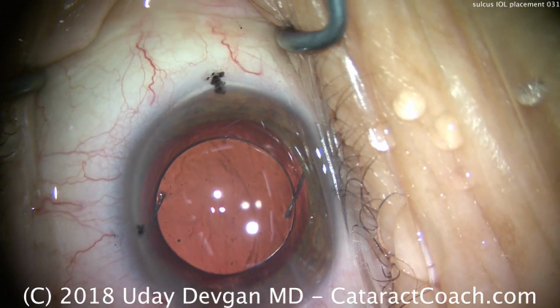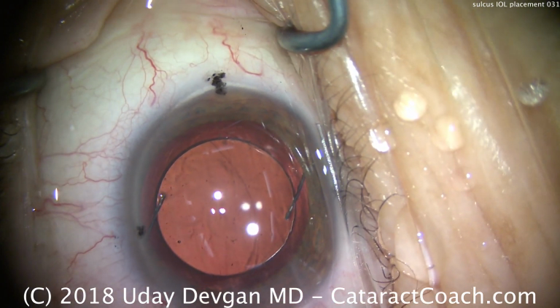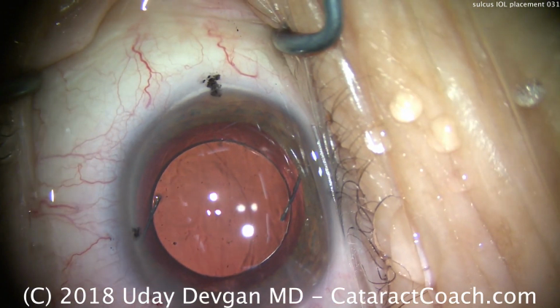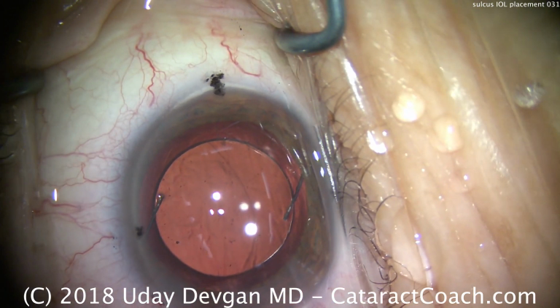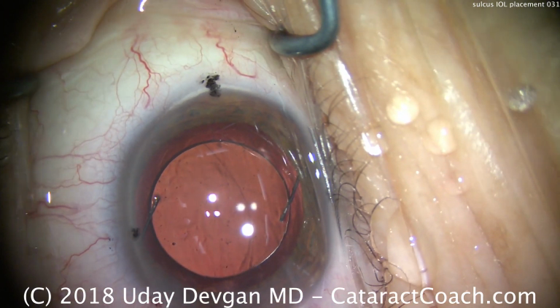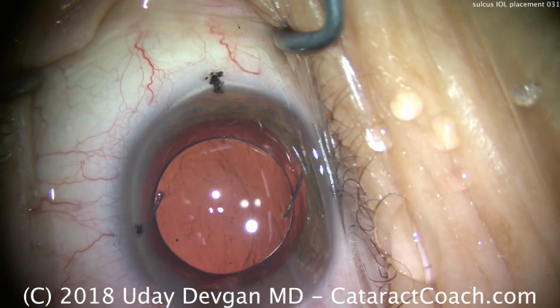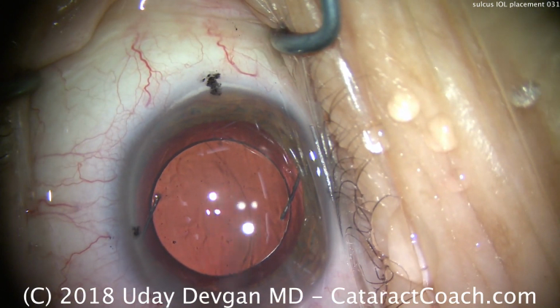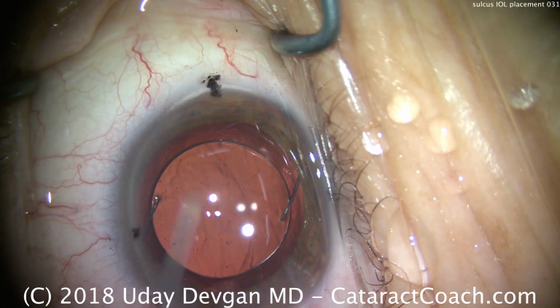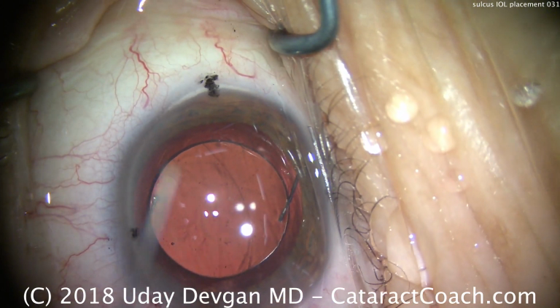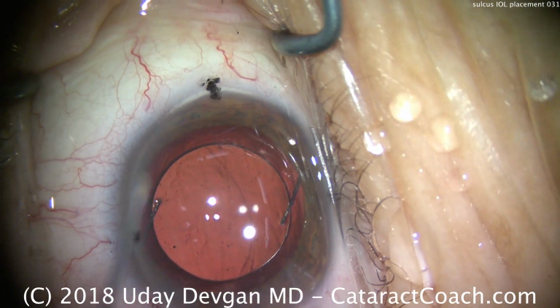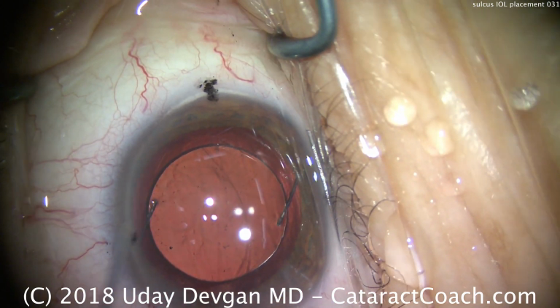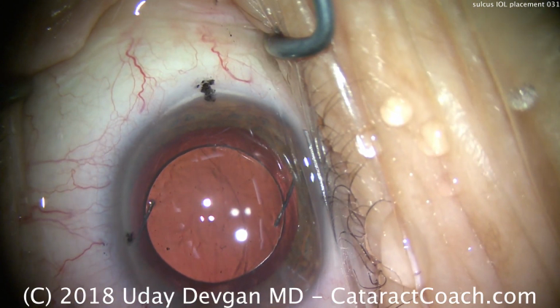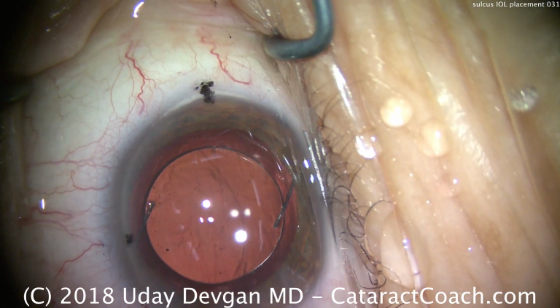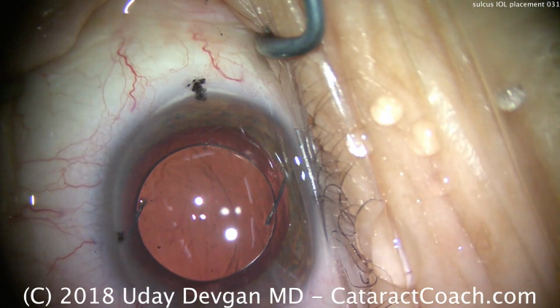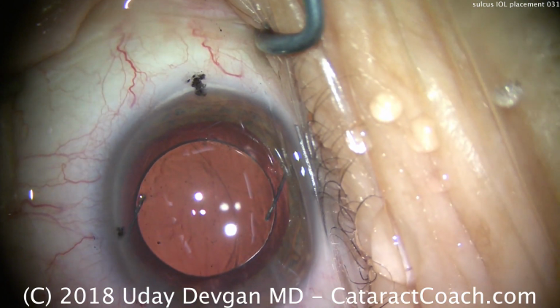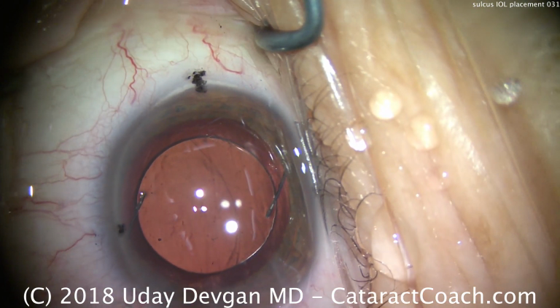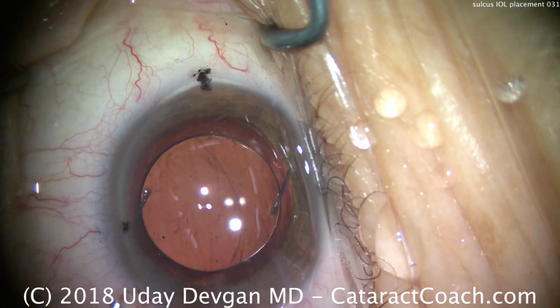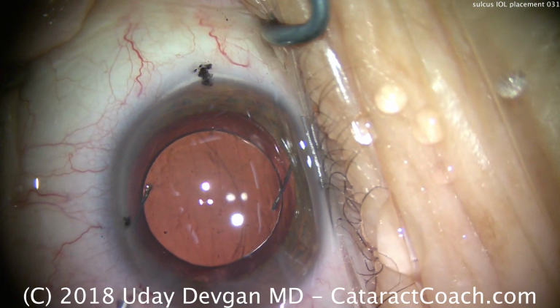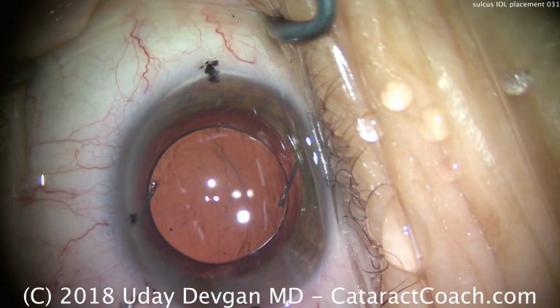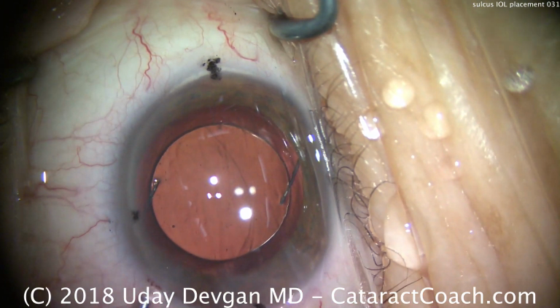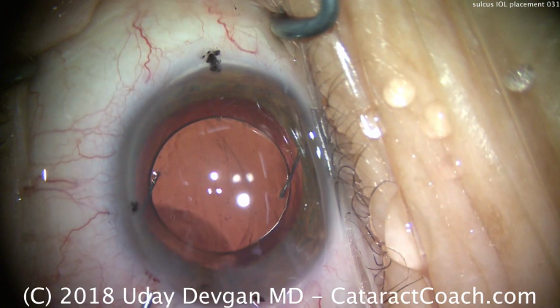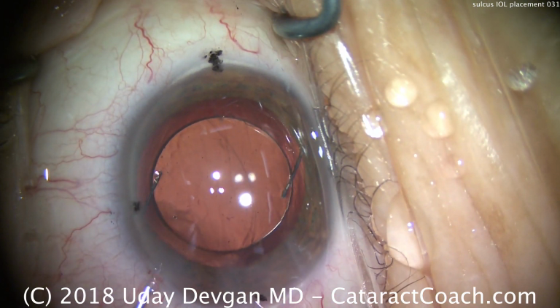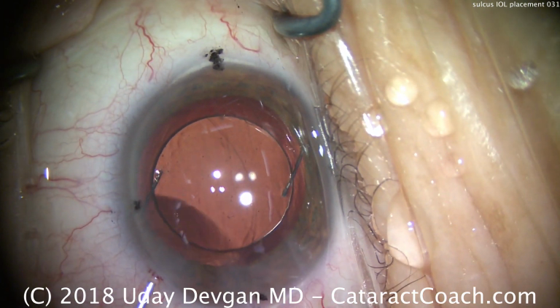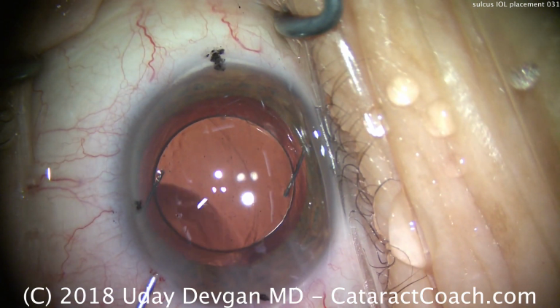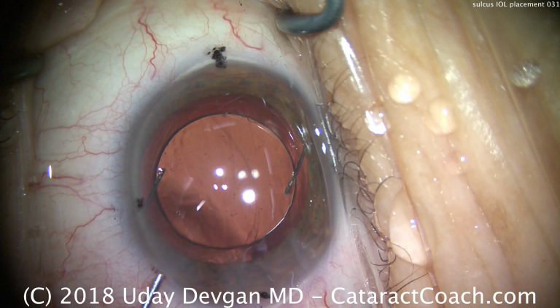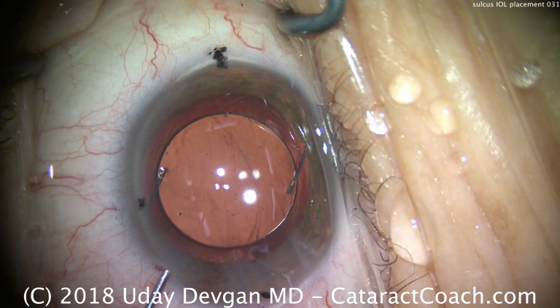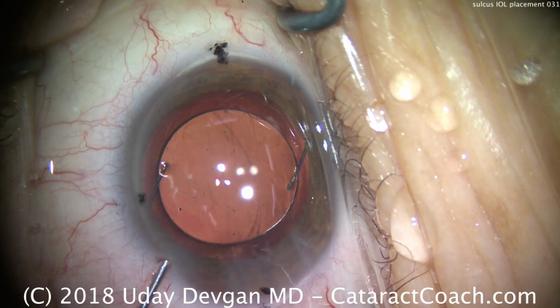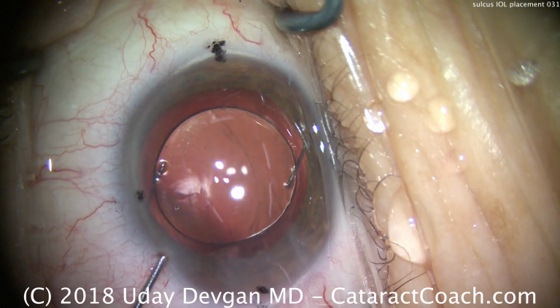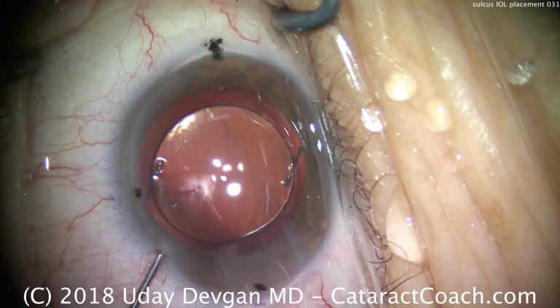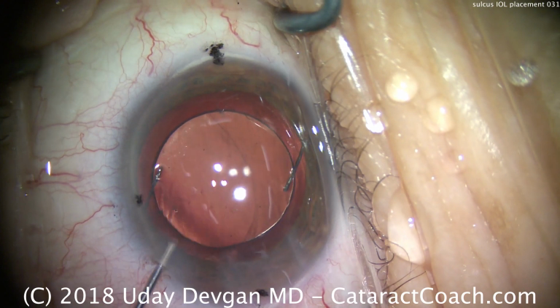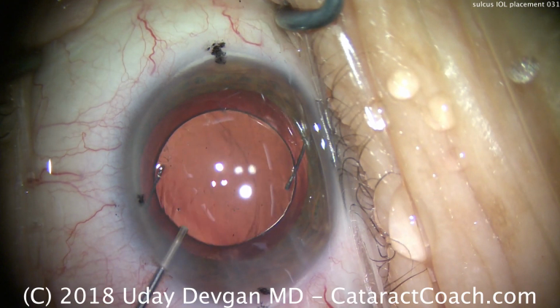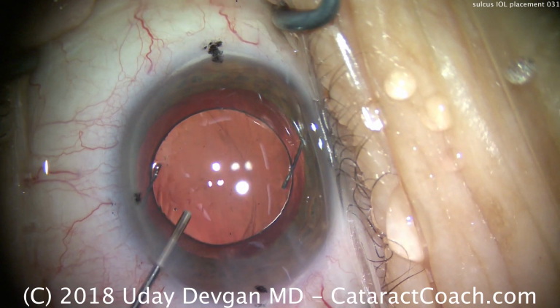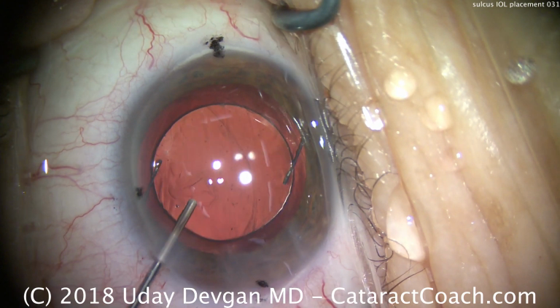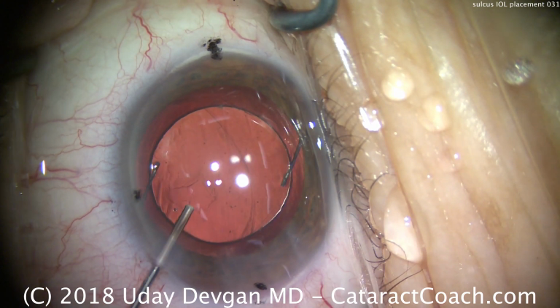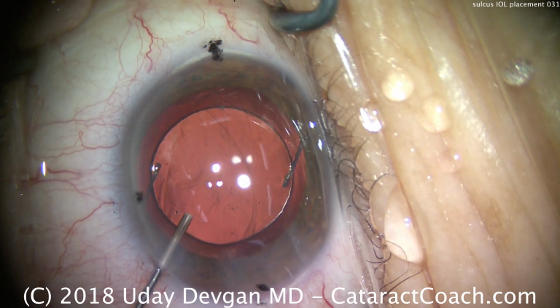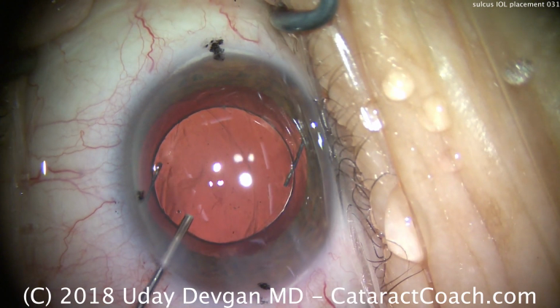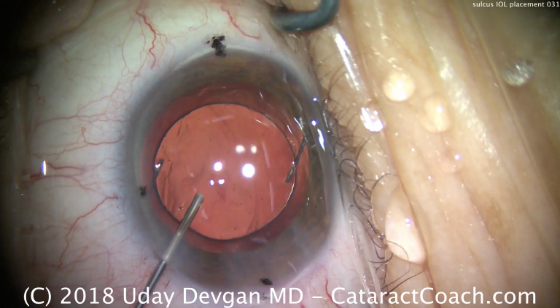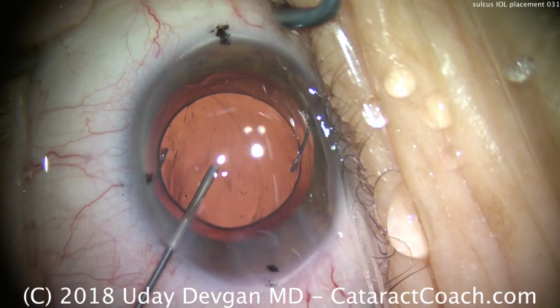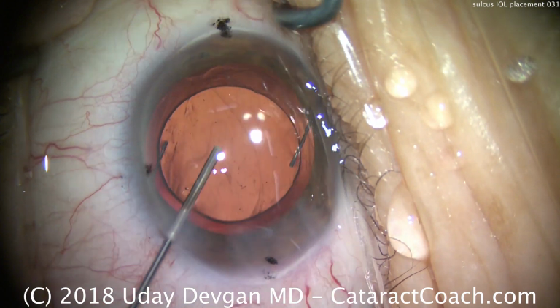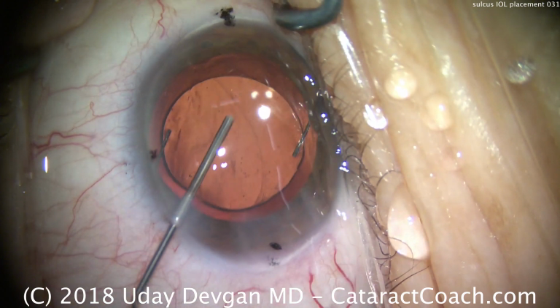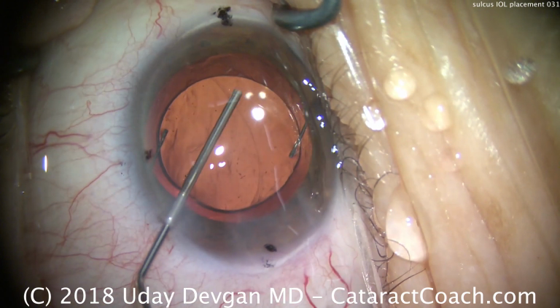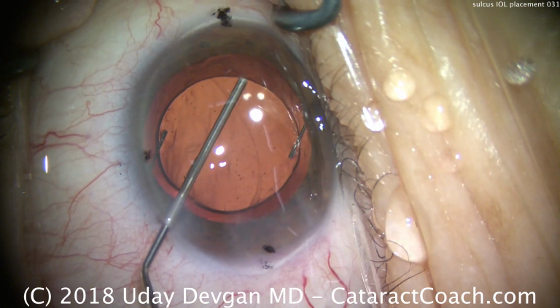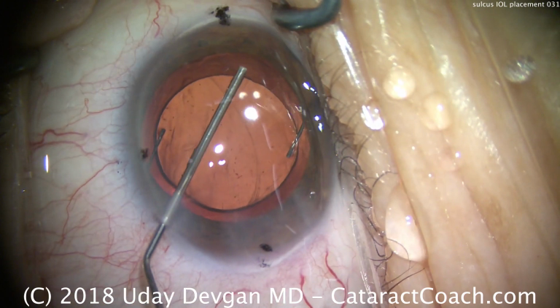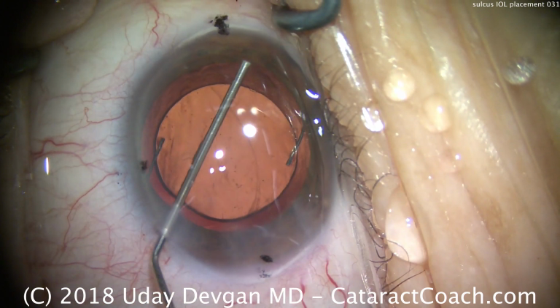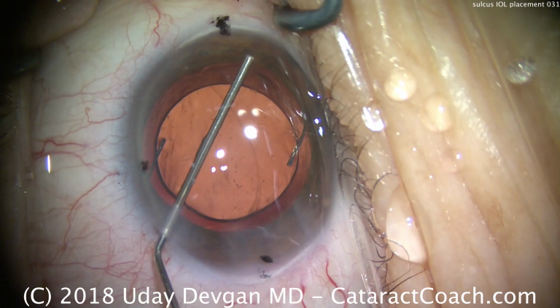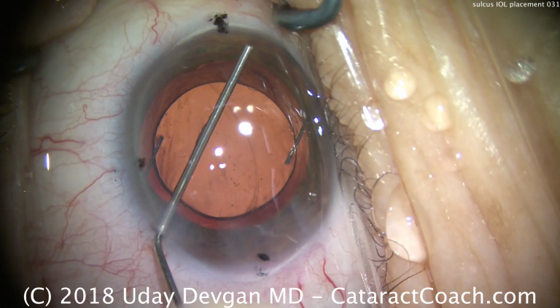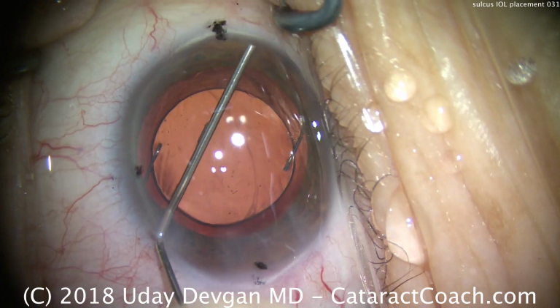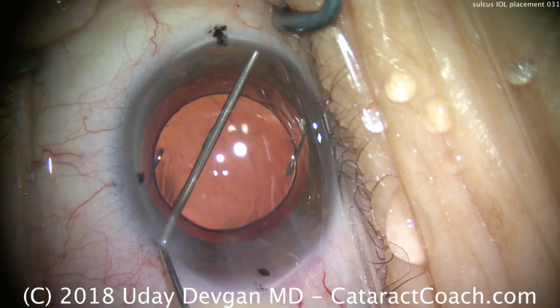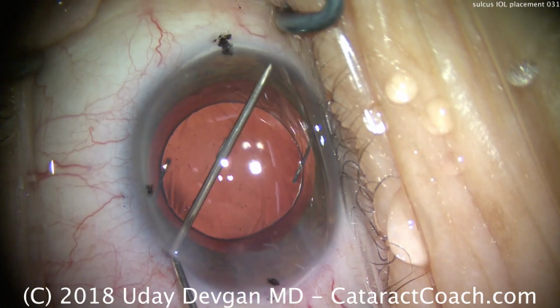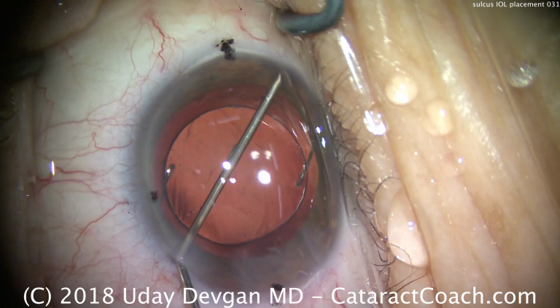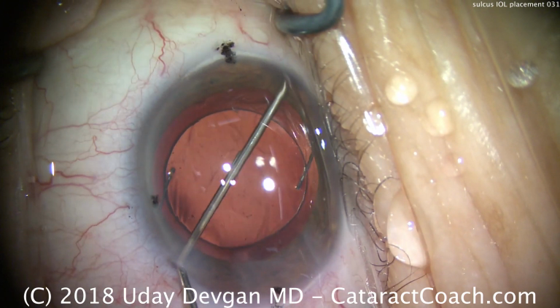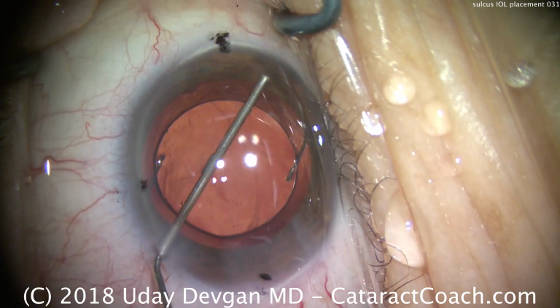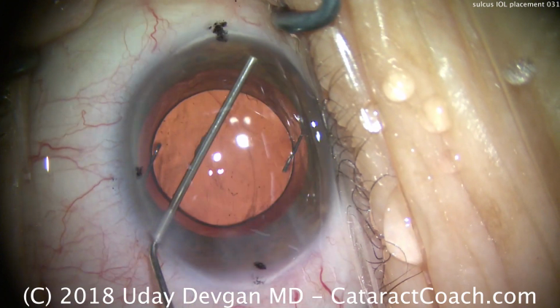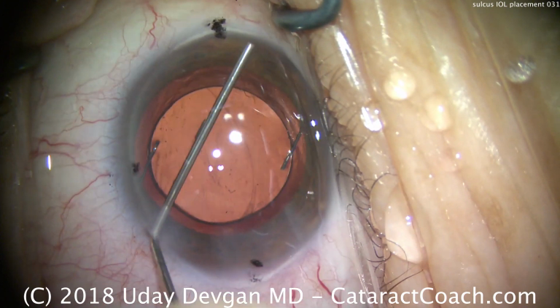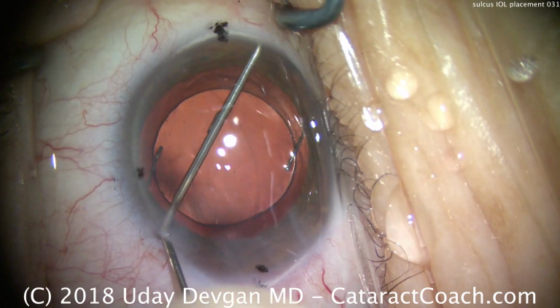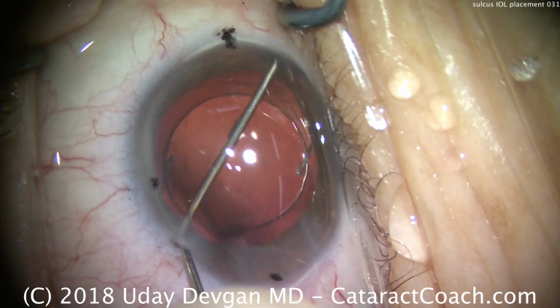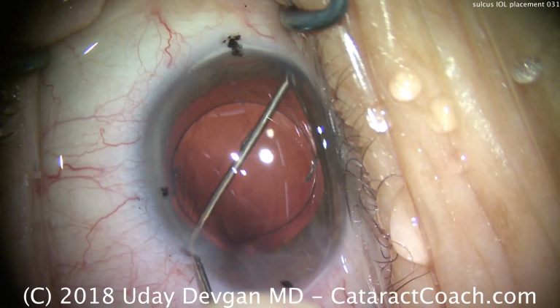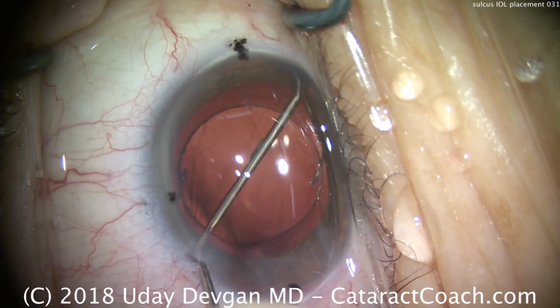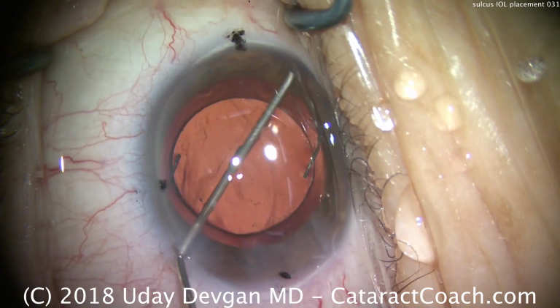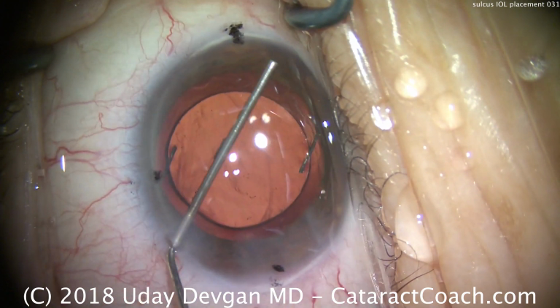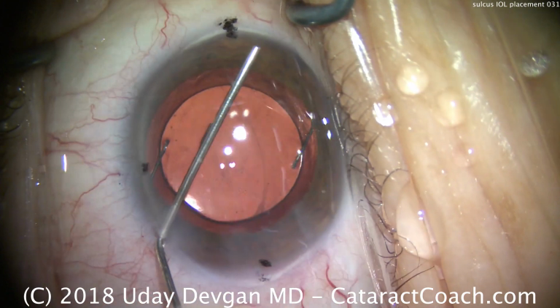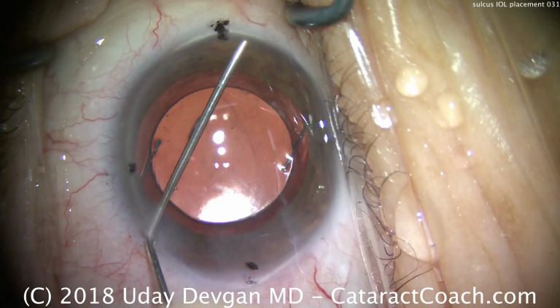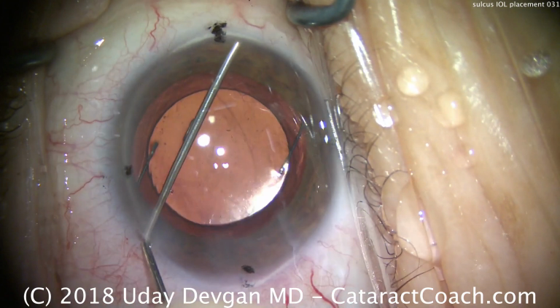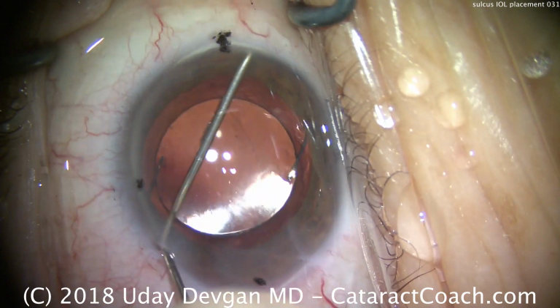In this case, we're not going to optic capture it. We'll leave the haptics in the sulcus and the optic also in the sulcus.